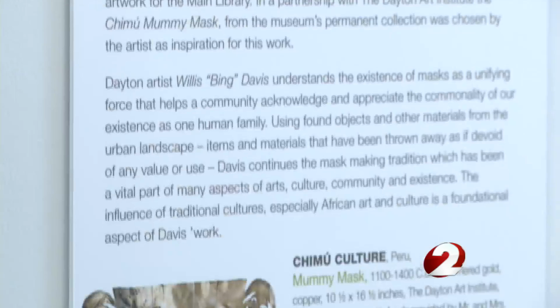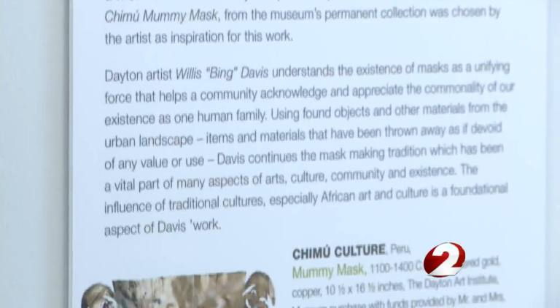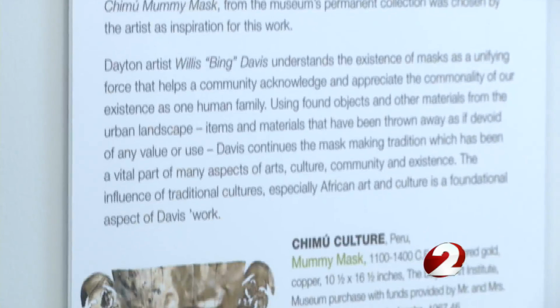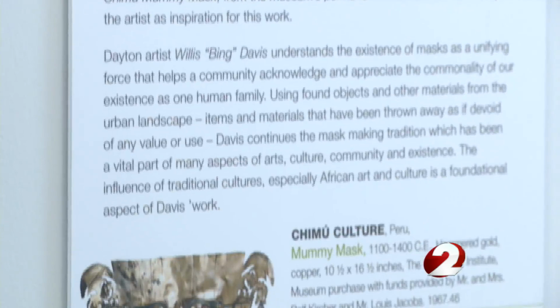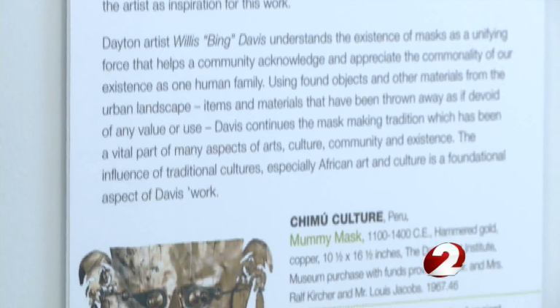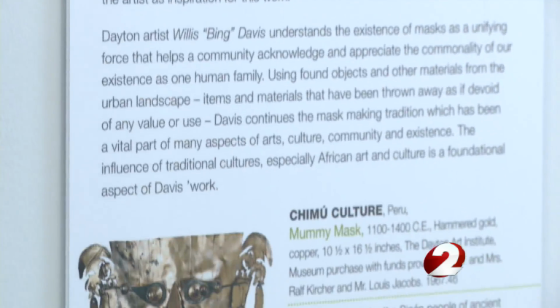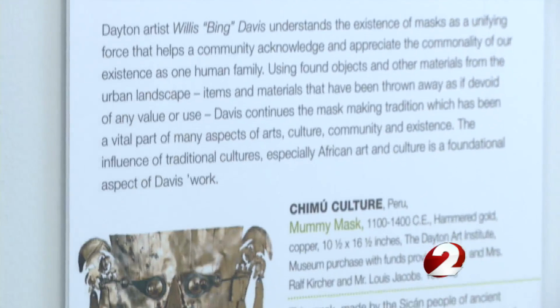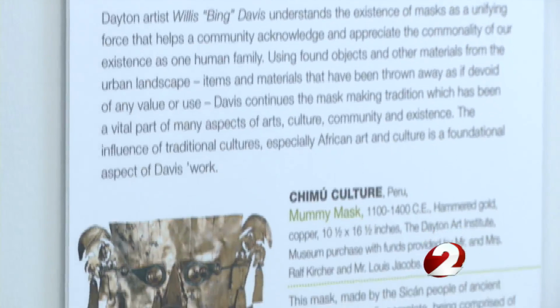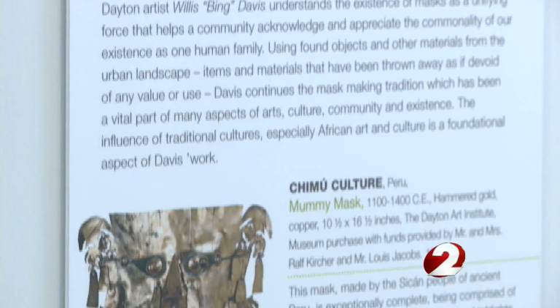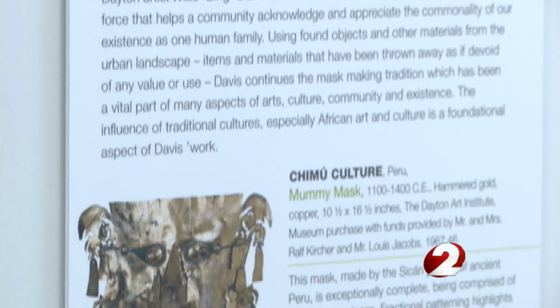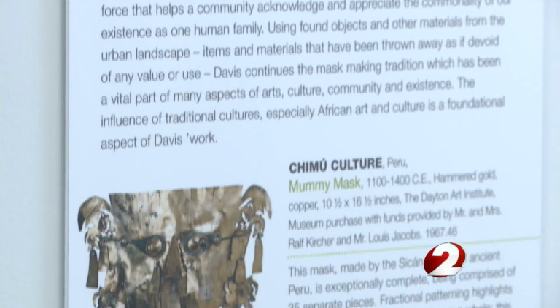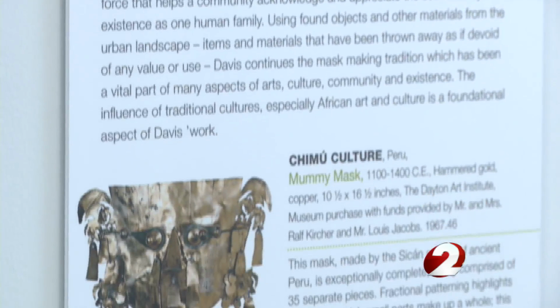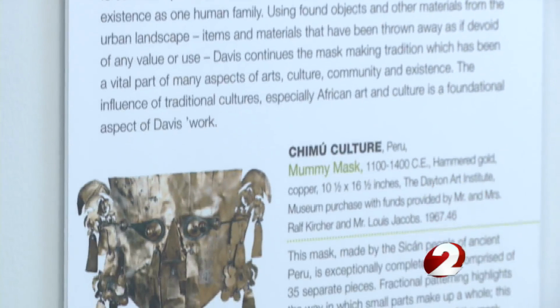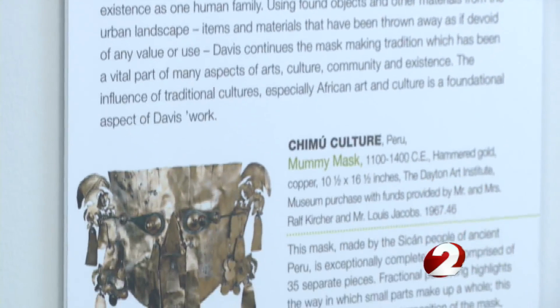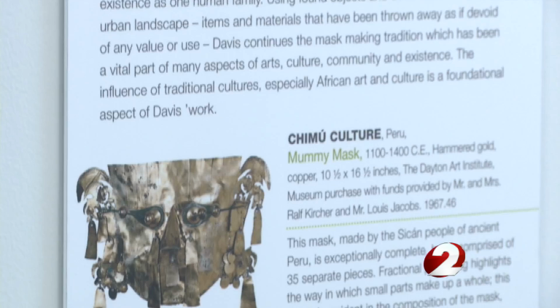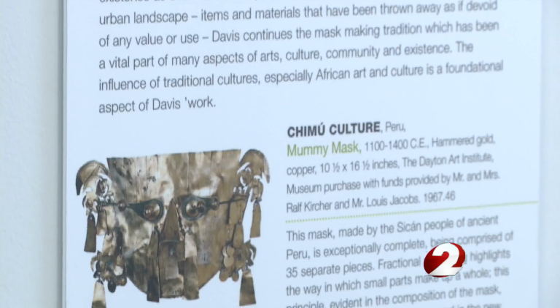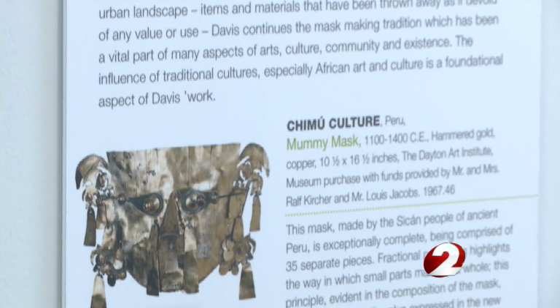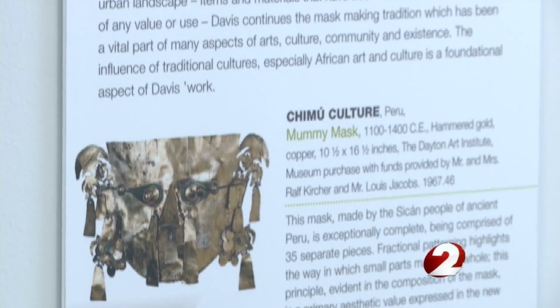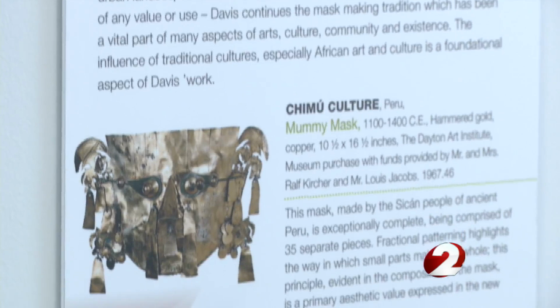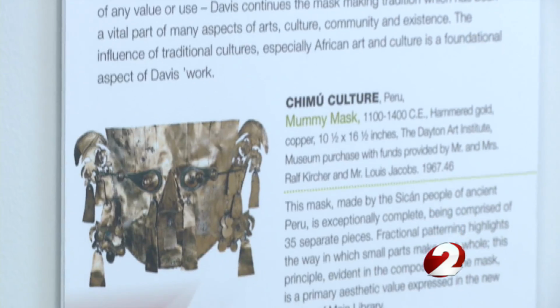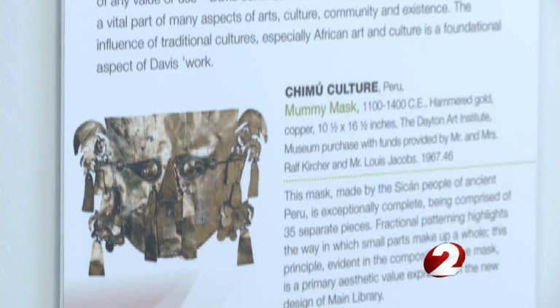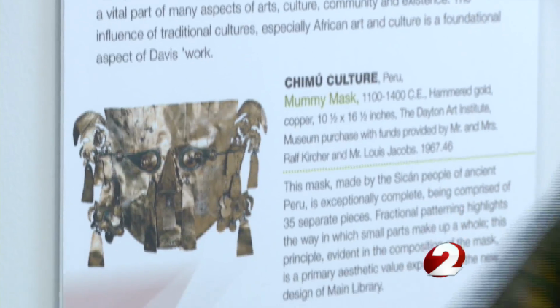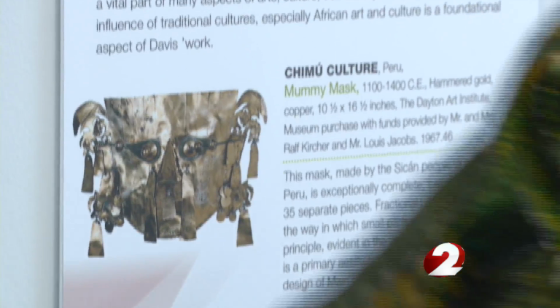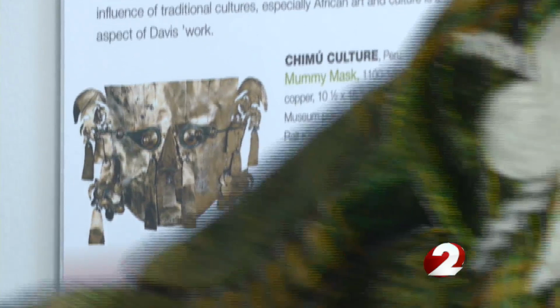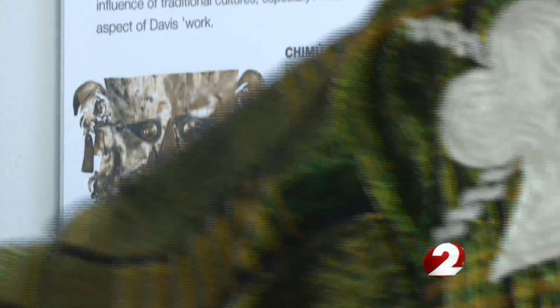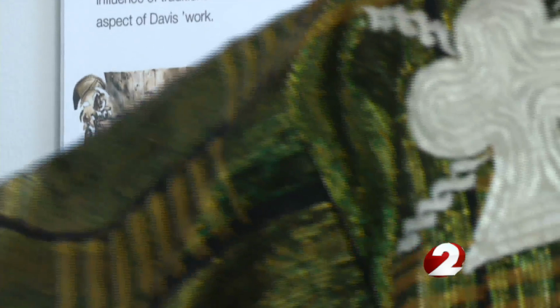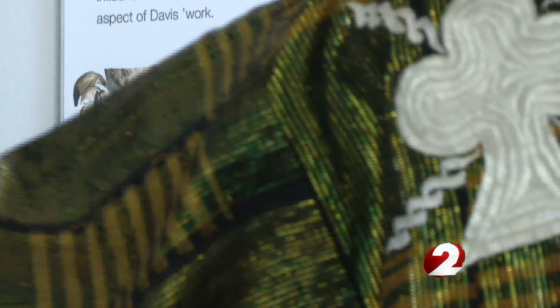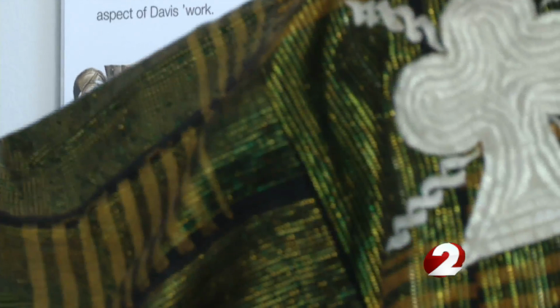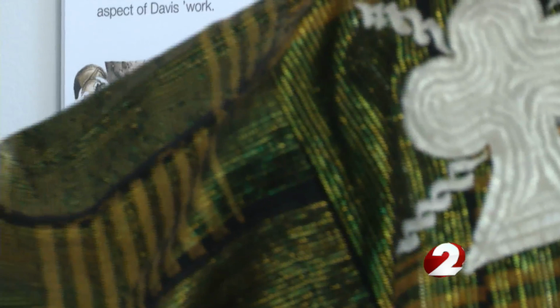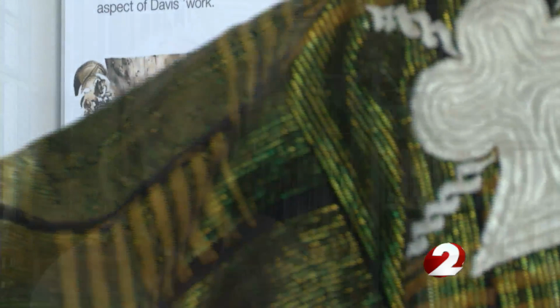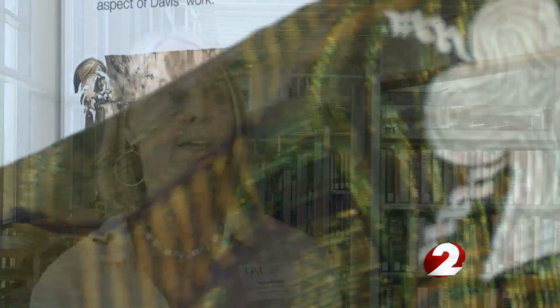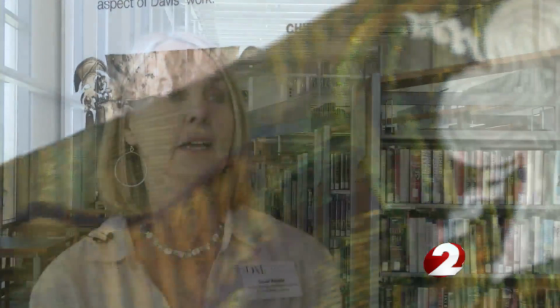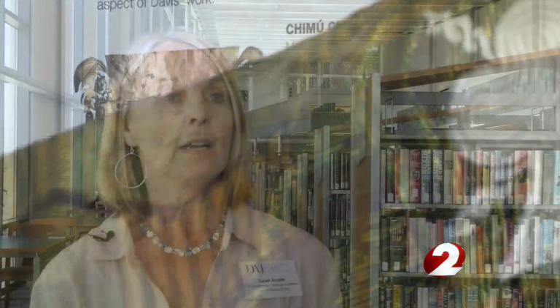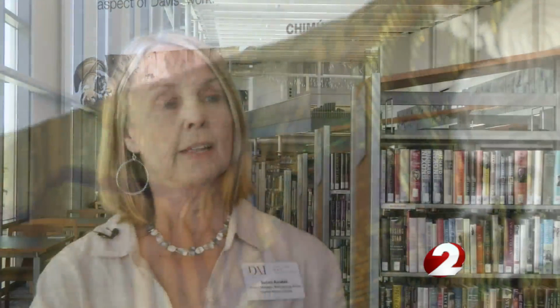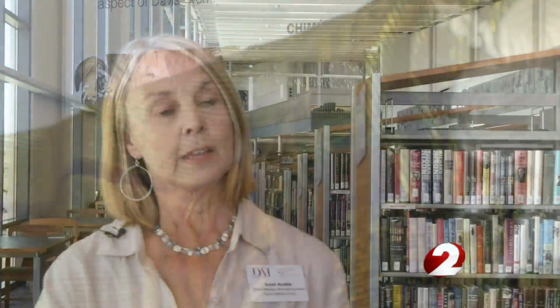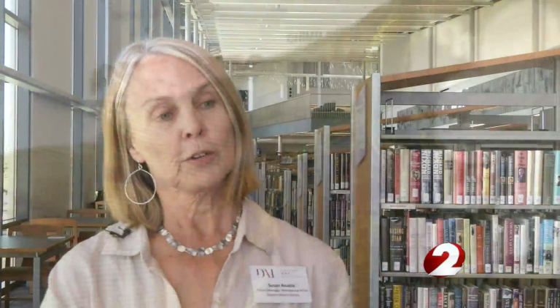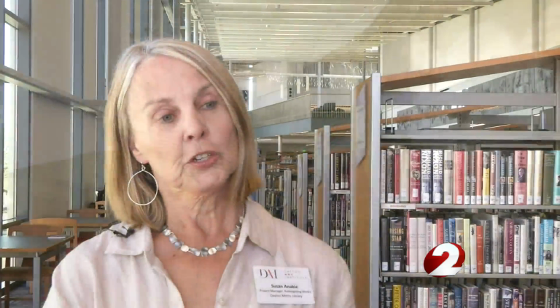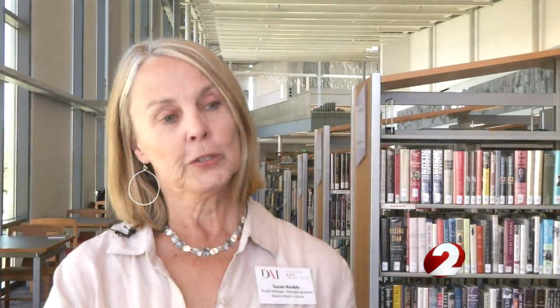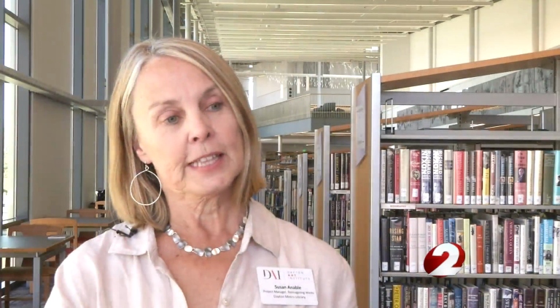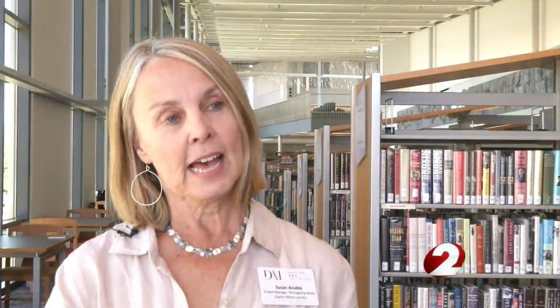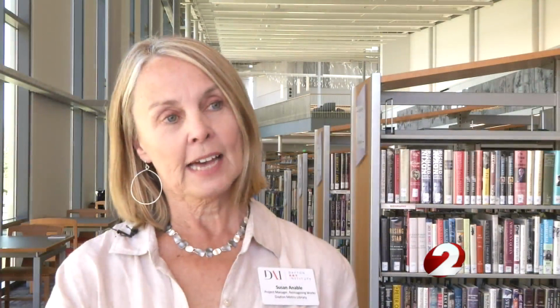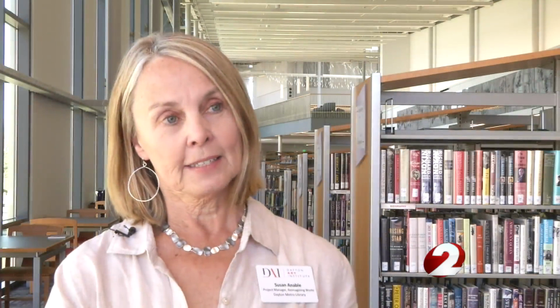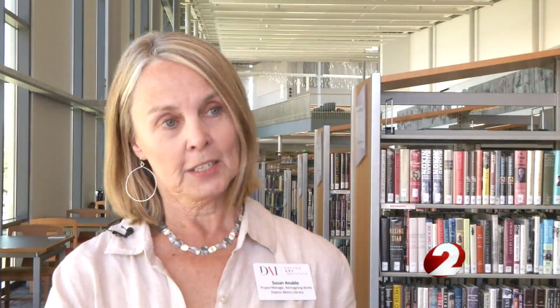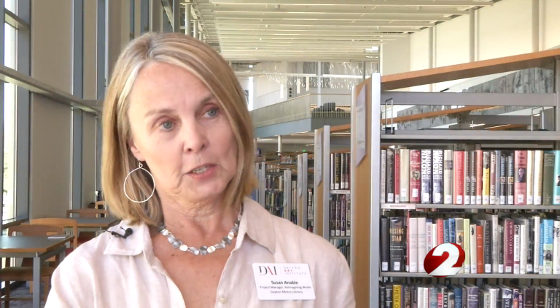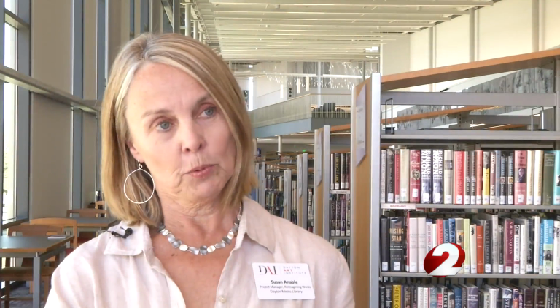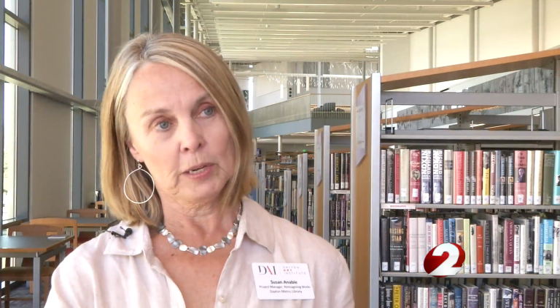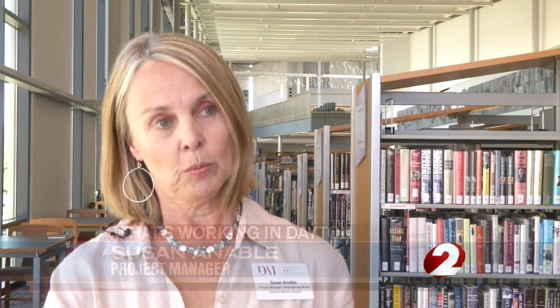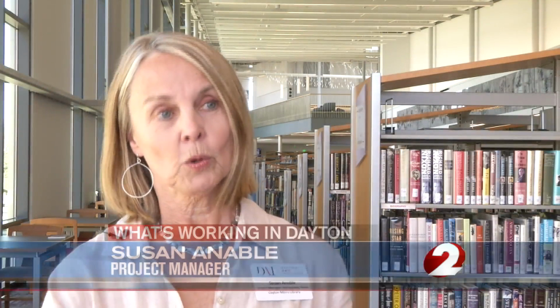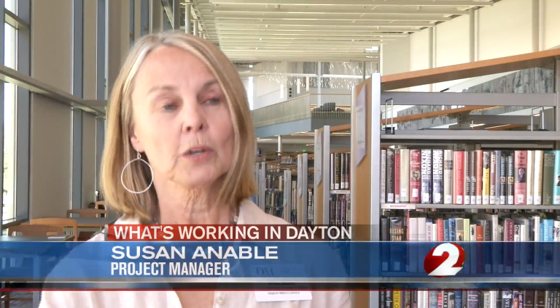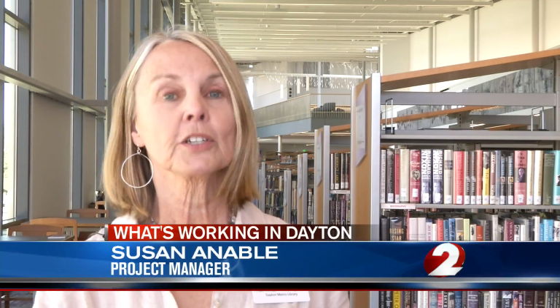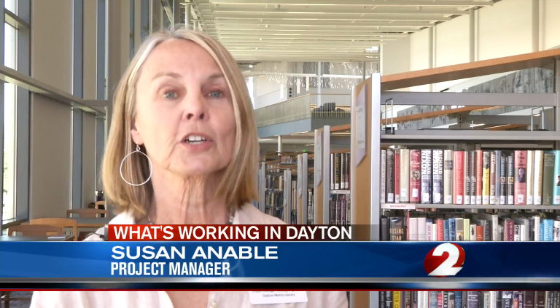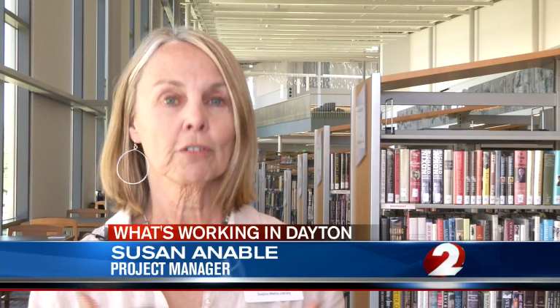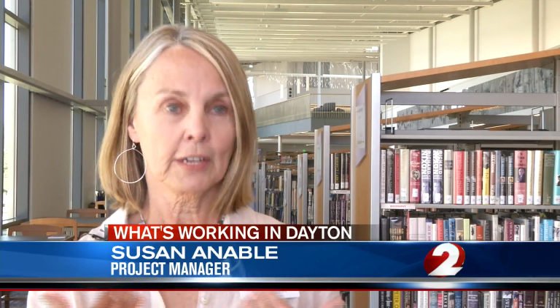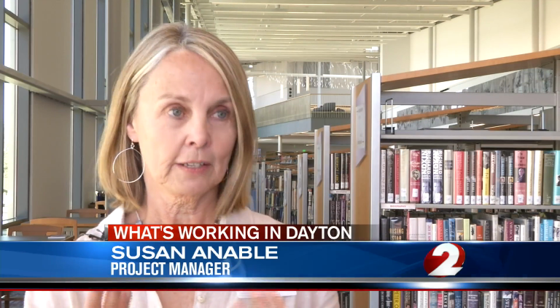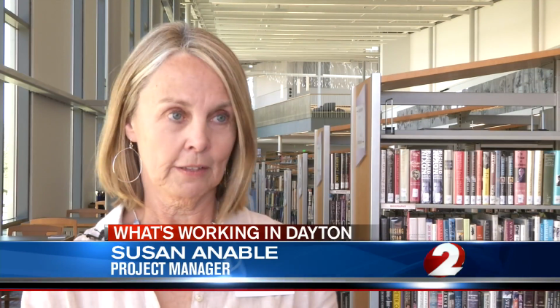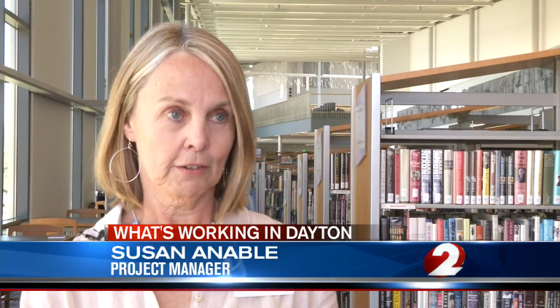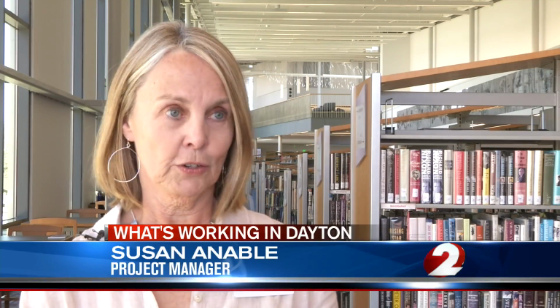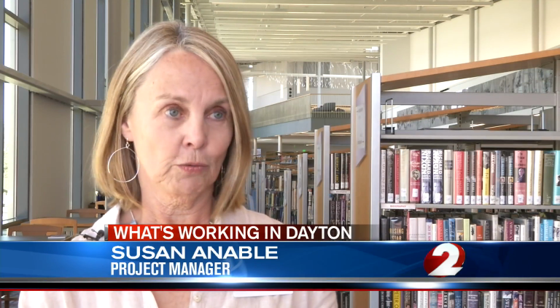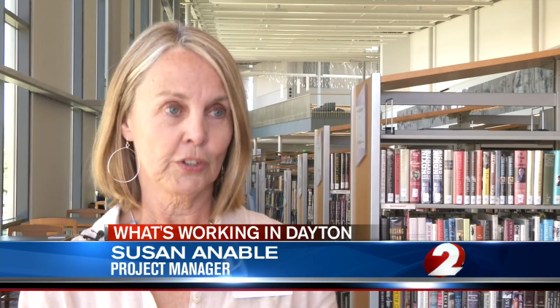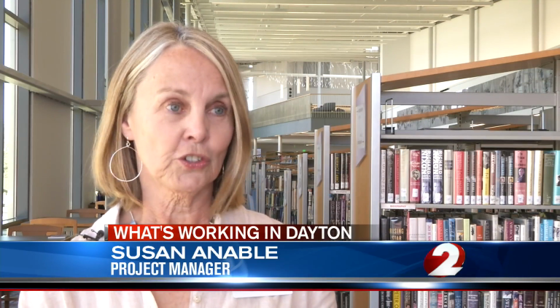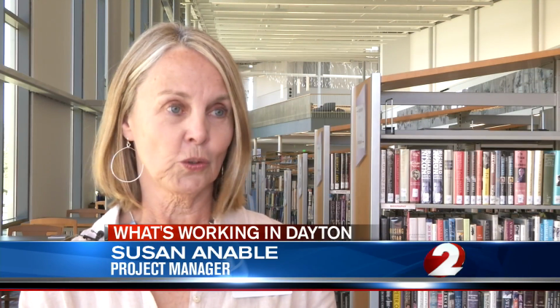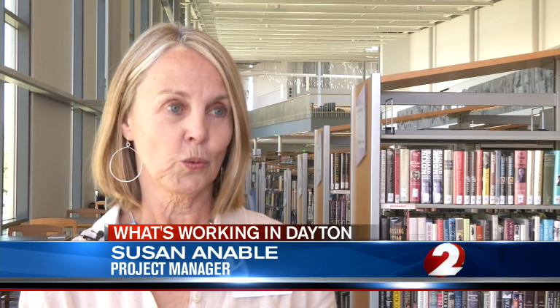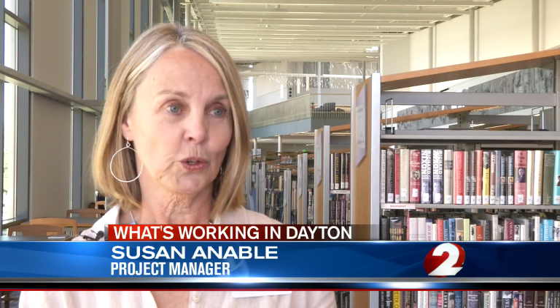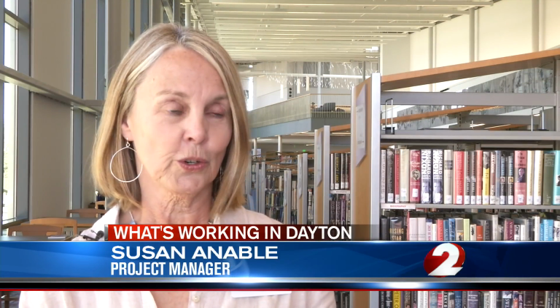The Chamu Mummy Mask found at the Dayton Art Institute was the inspiration. They would use that as a springboard to create their own original work.